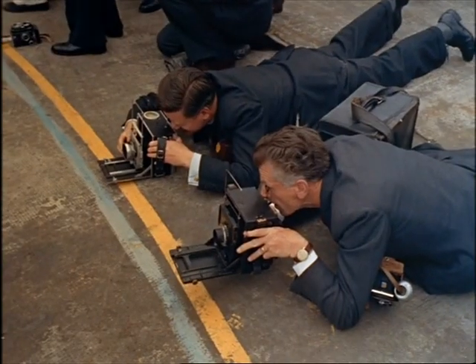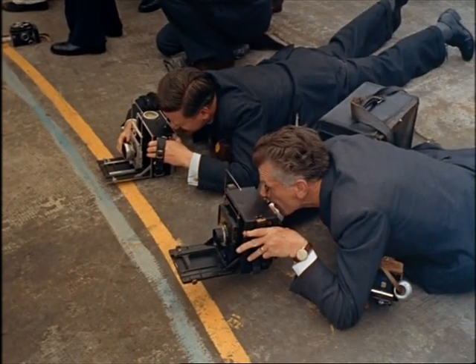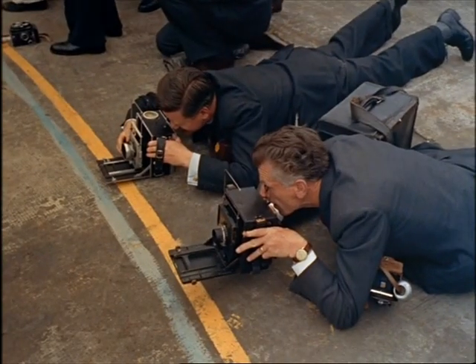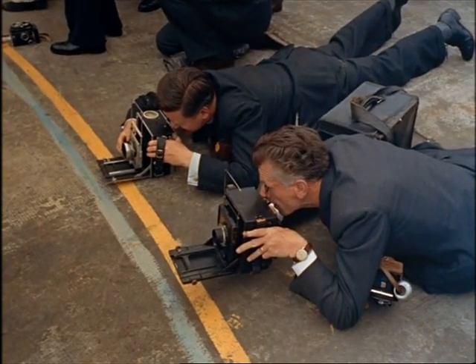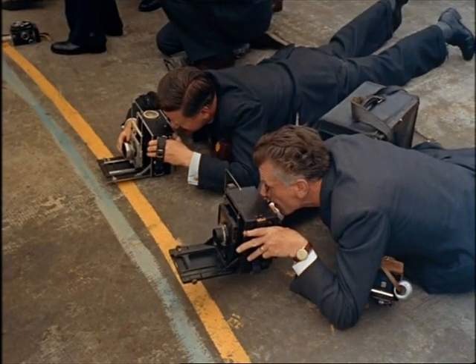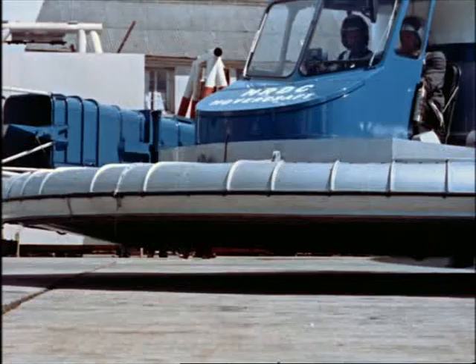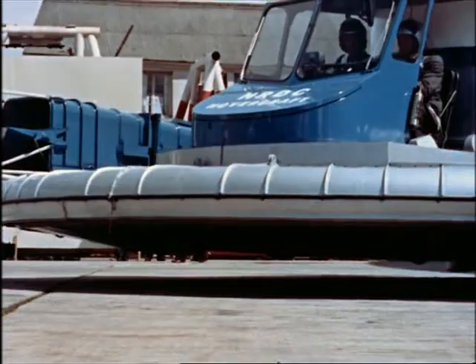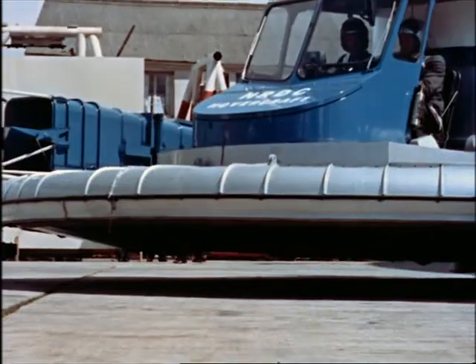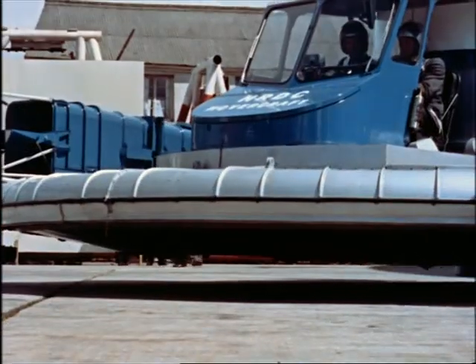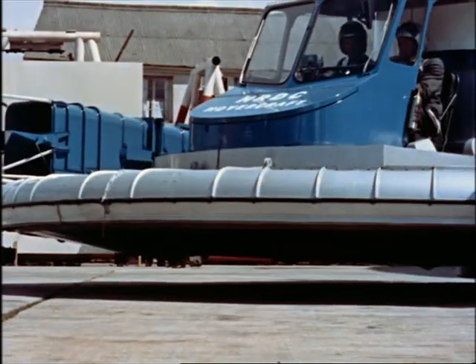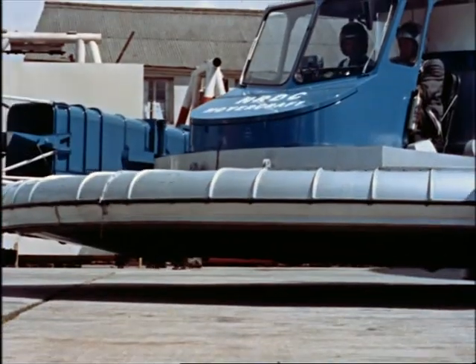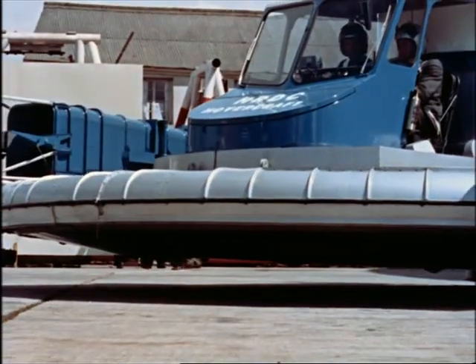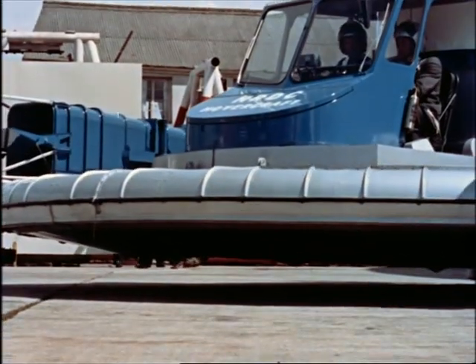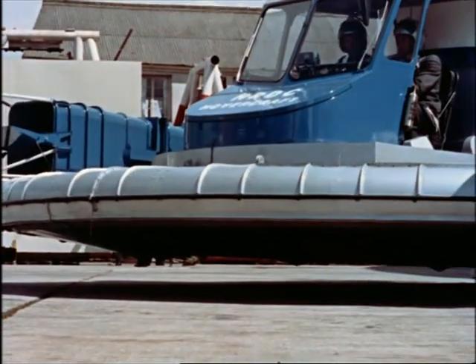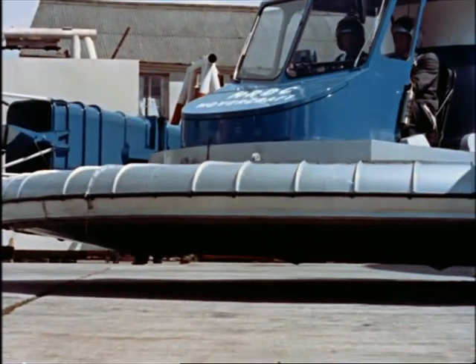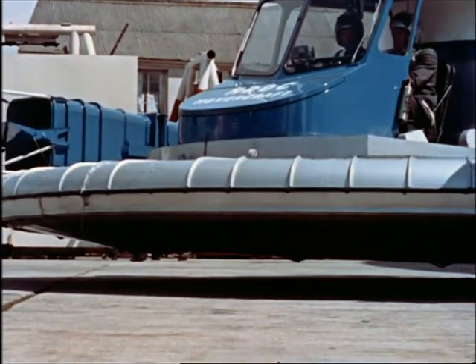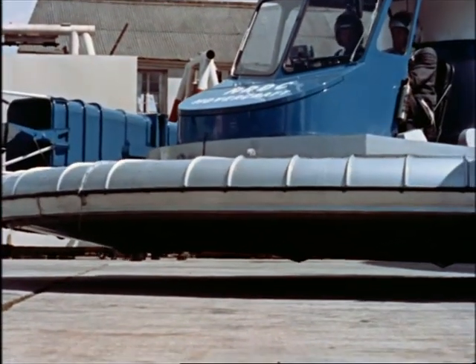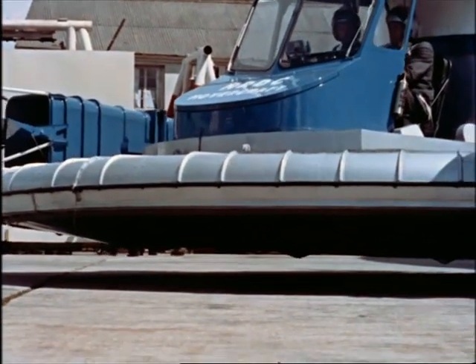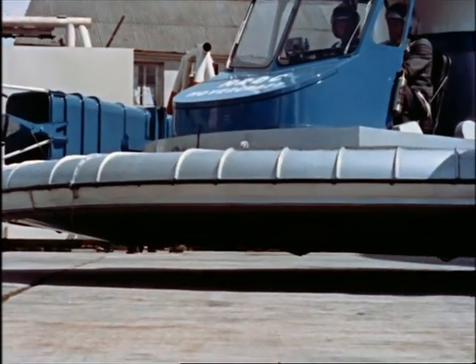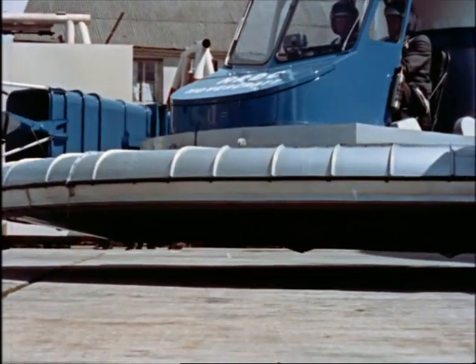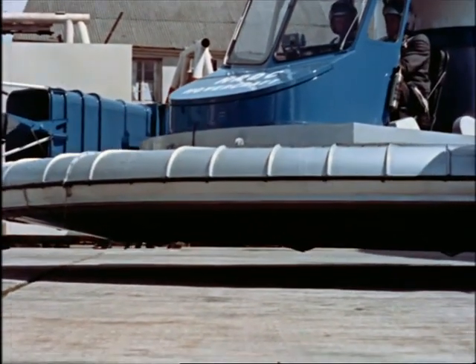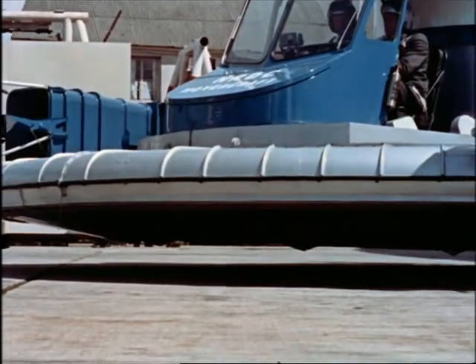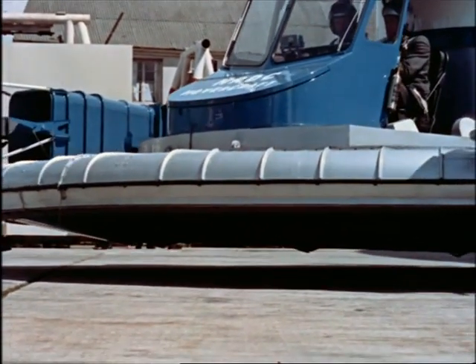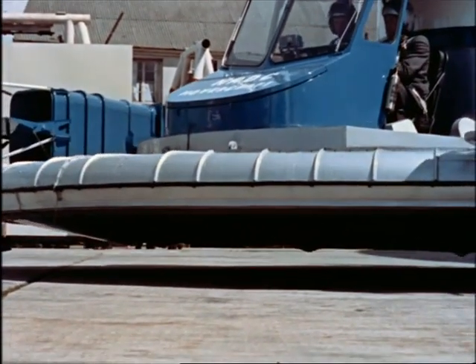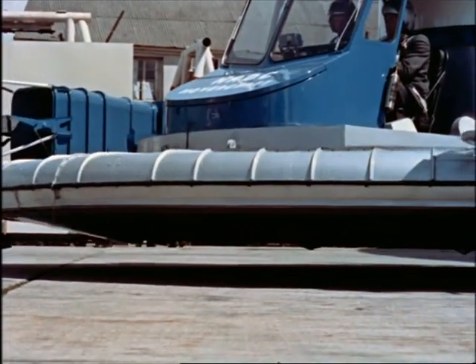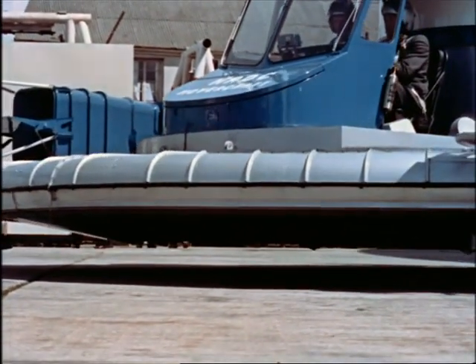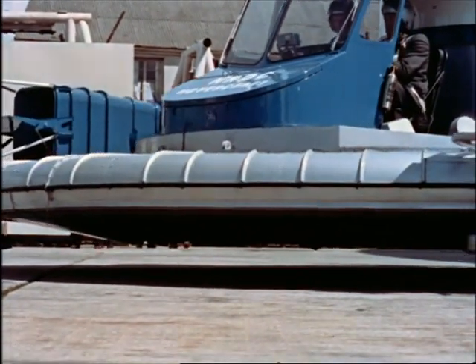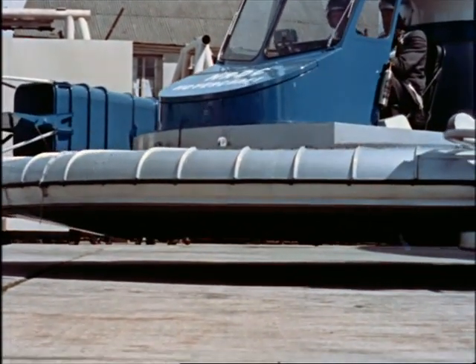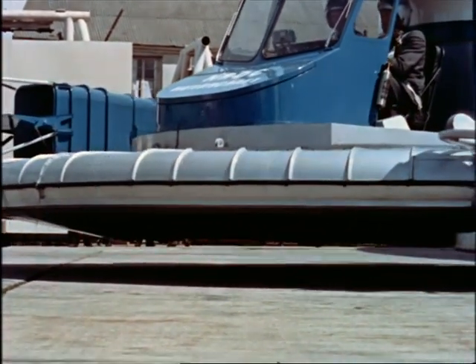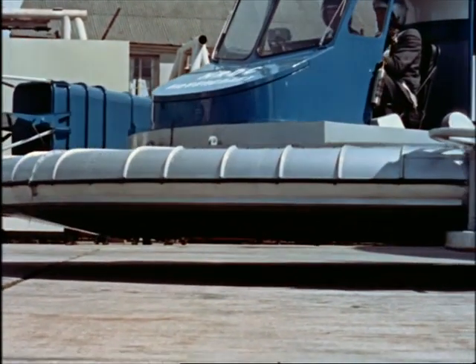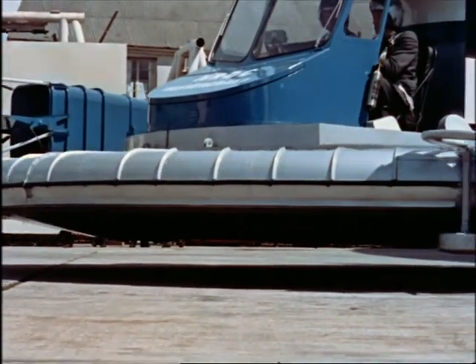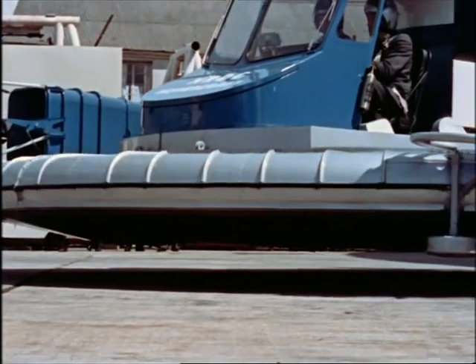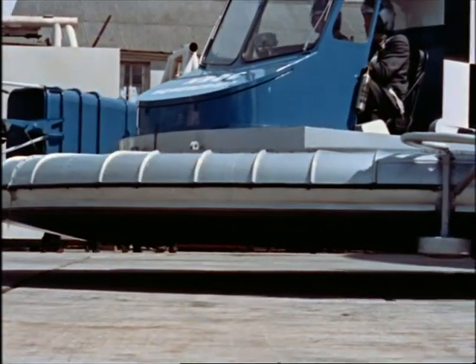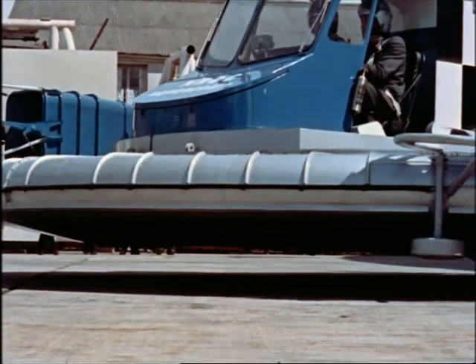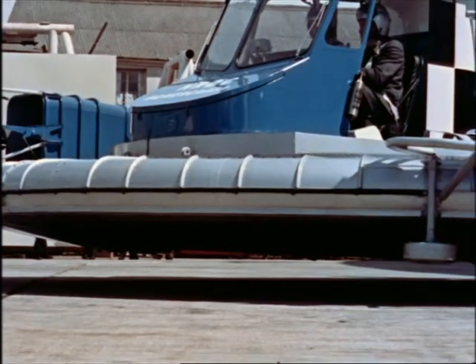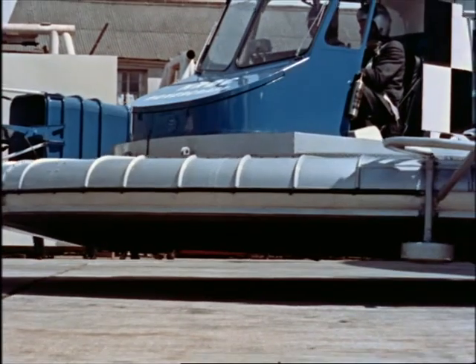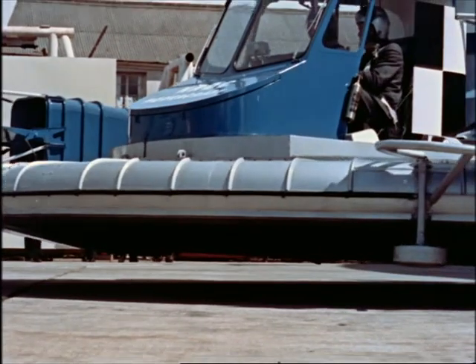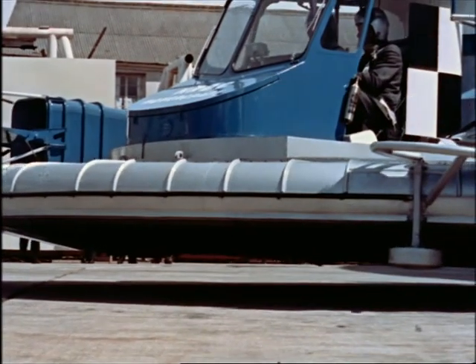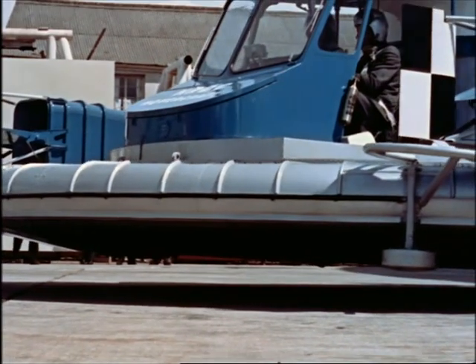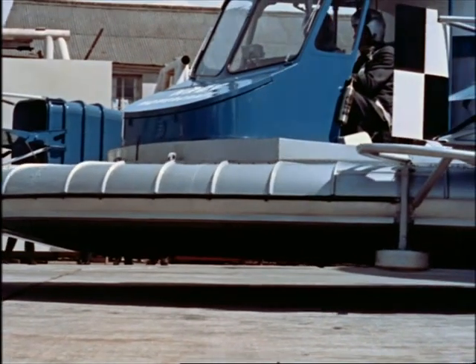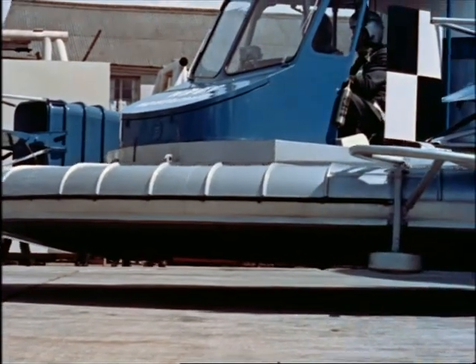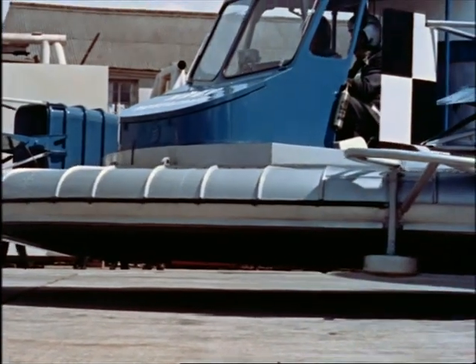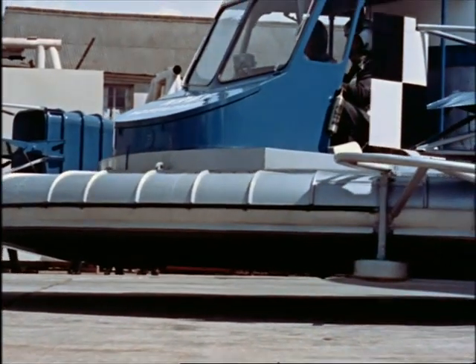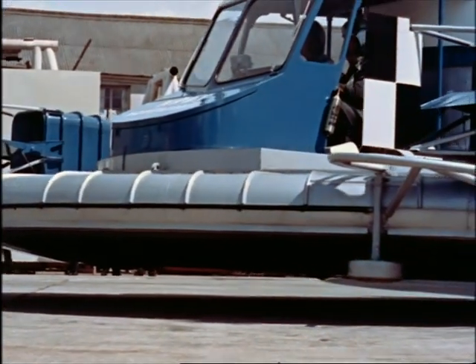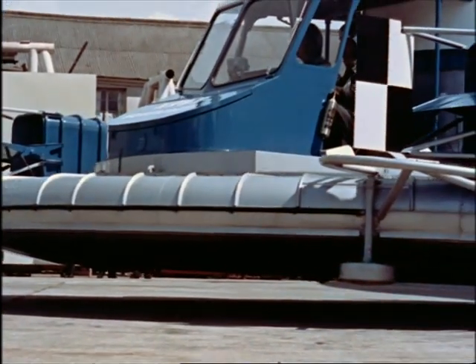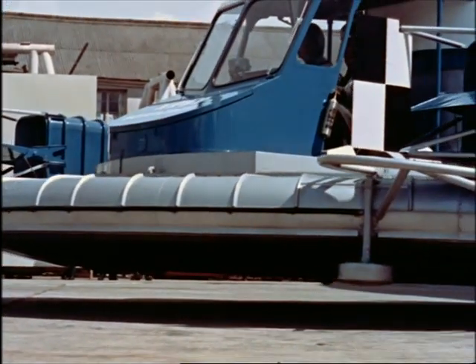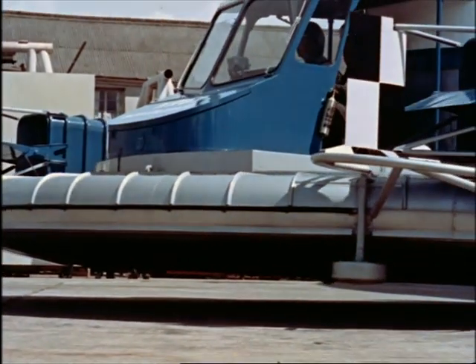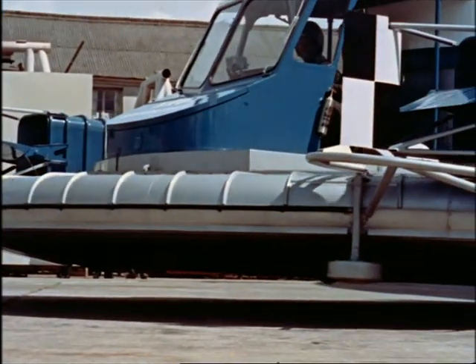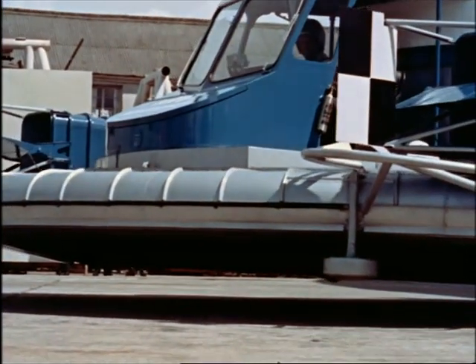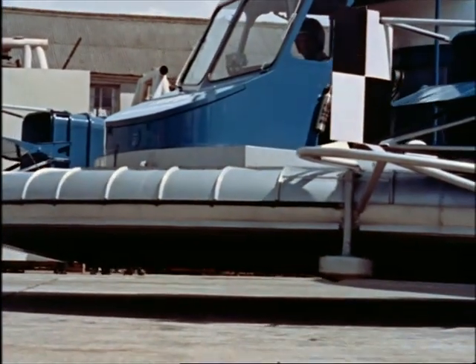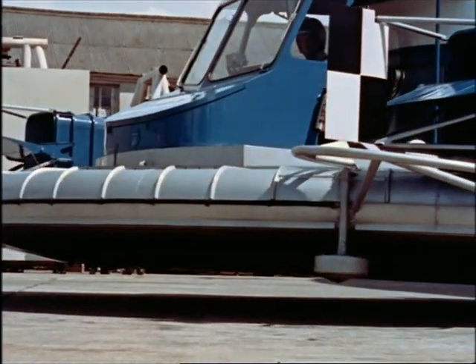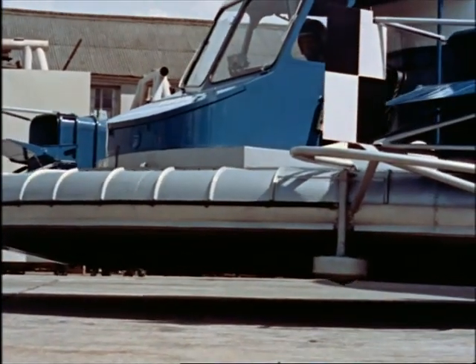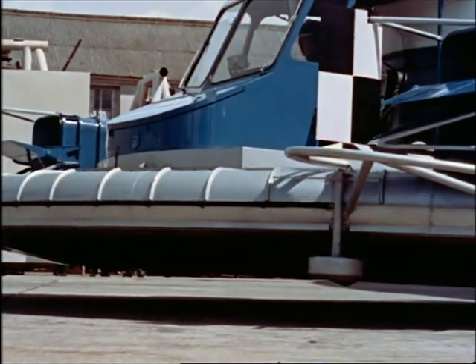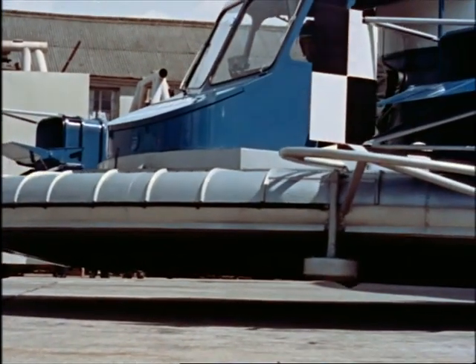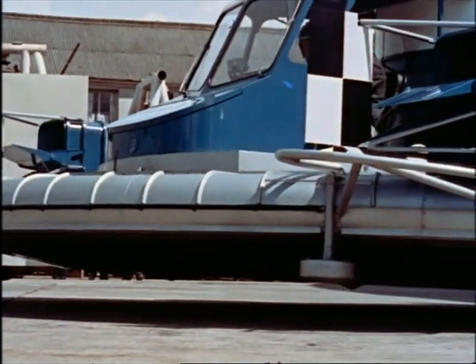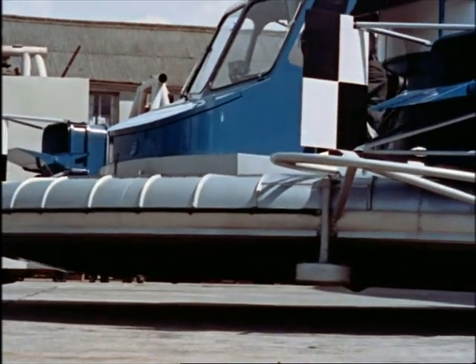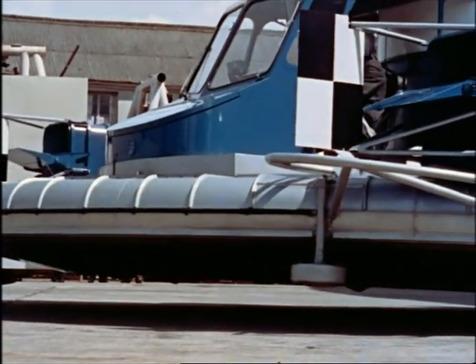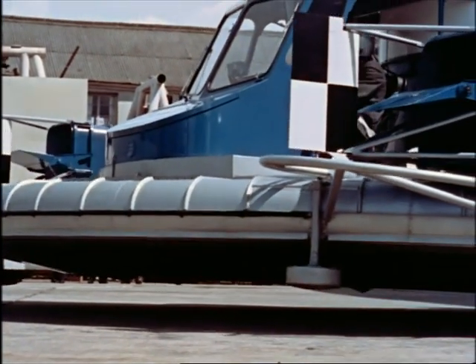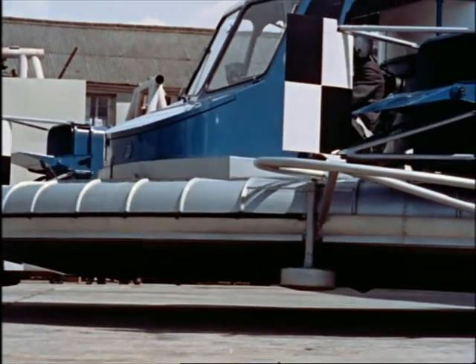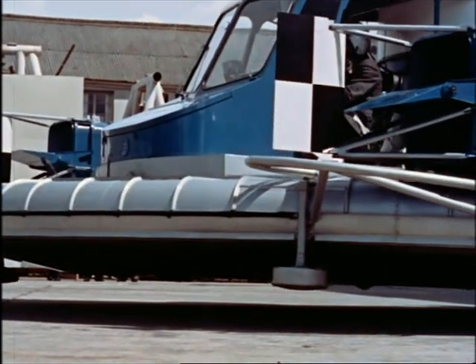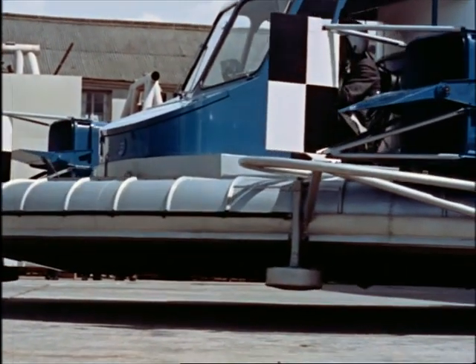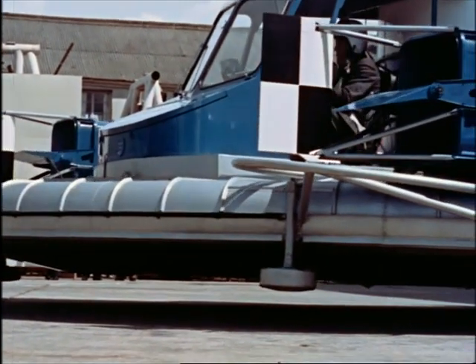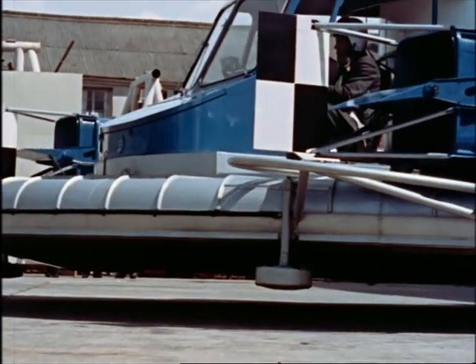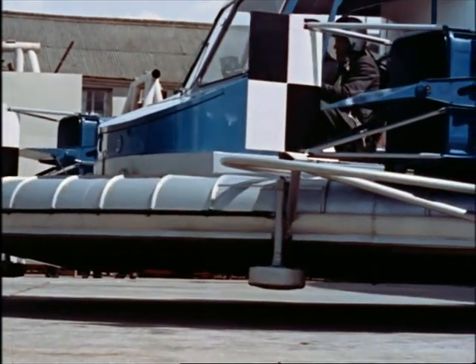It felt good to be floating on a cushion of air for the first time. I soon got the hang of the controls and got the speed up to nearly 50 miles an hour.